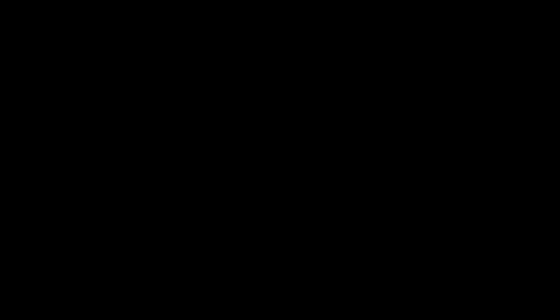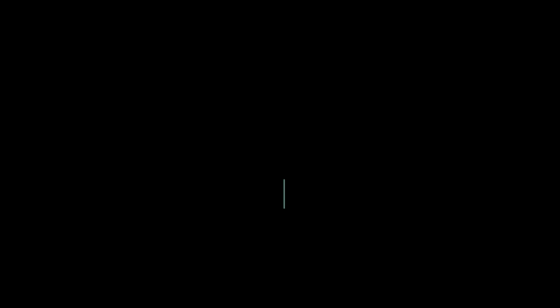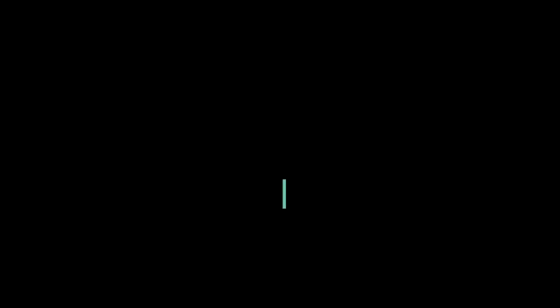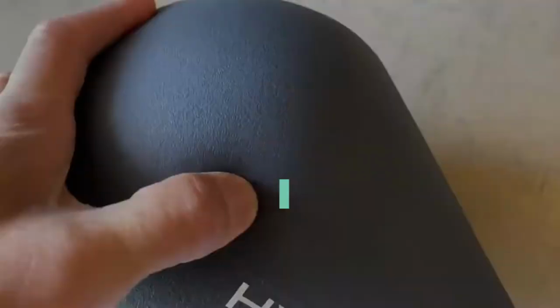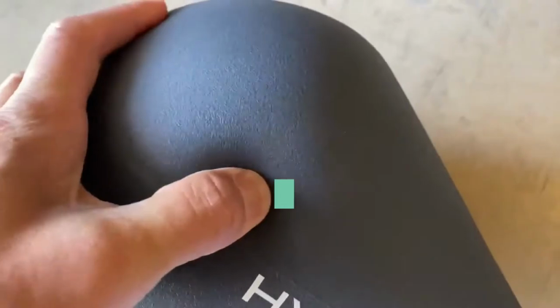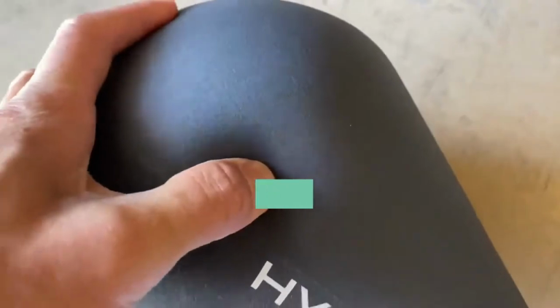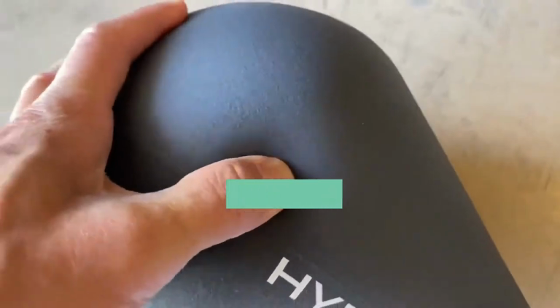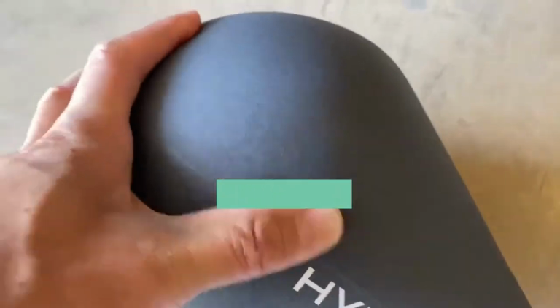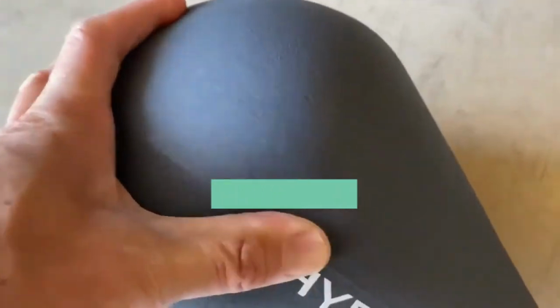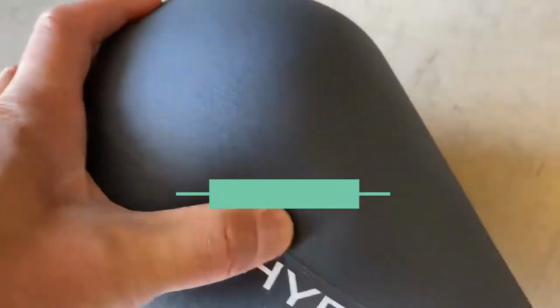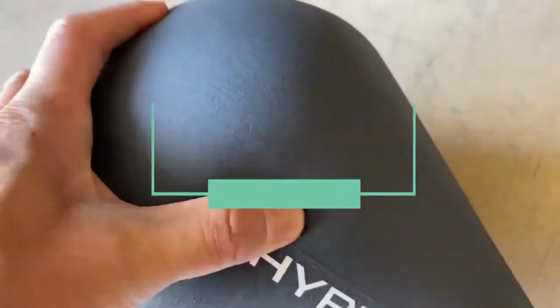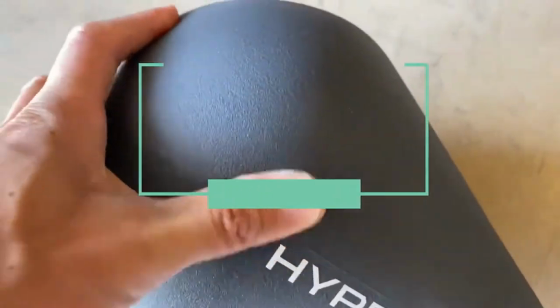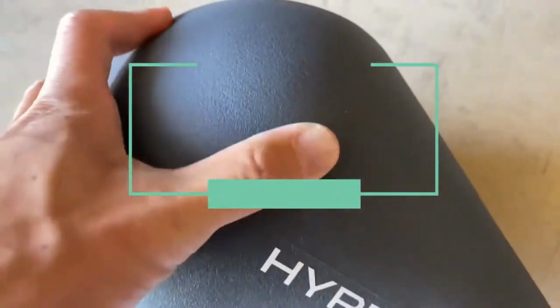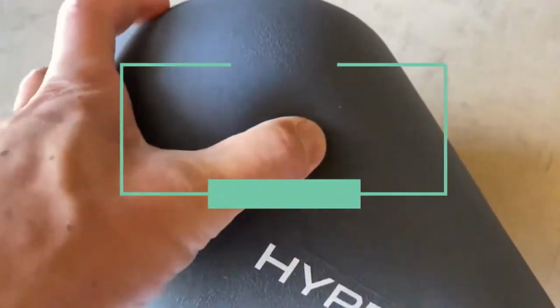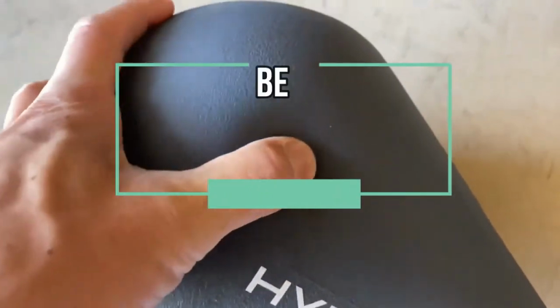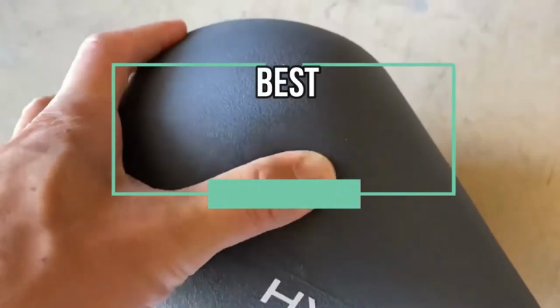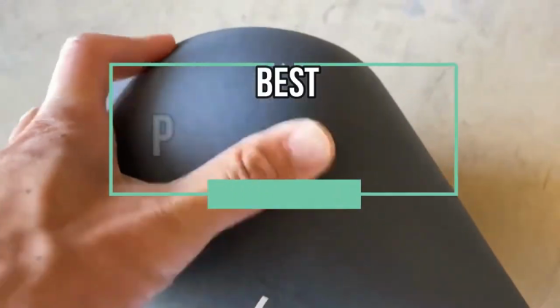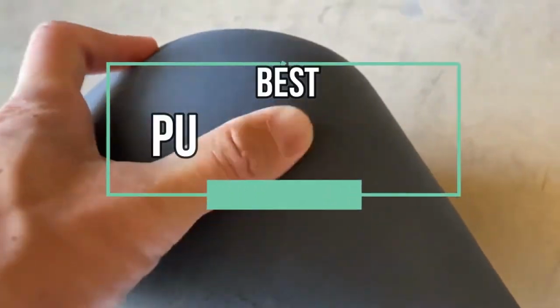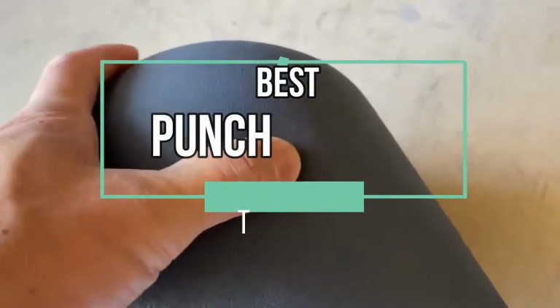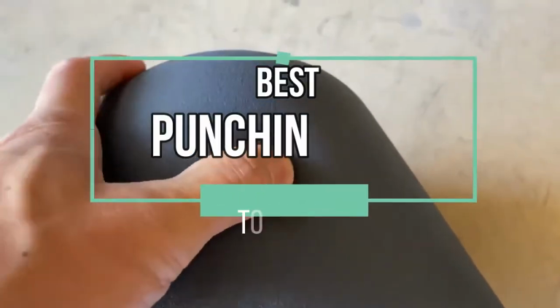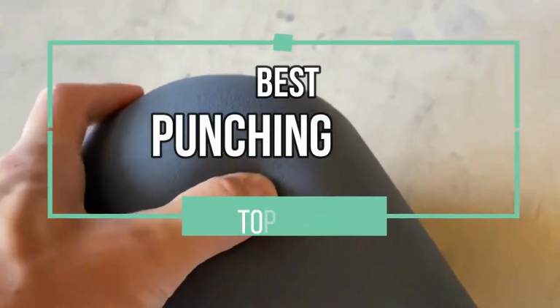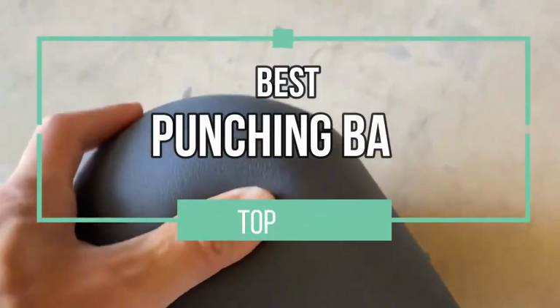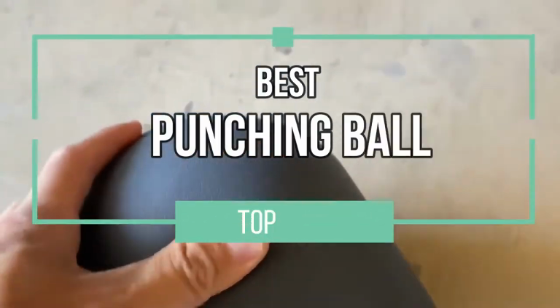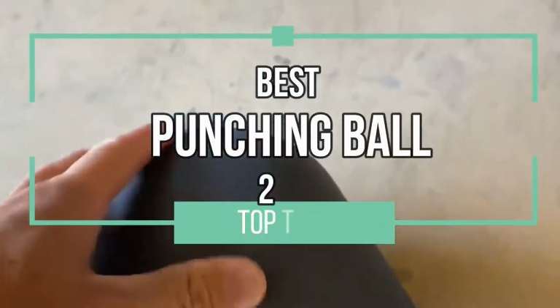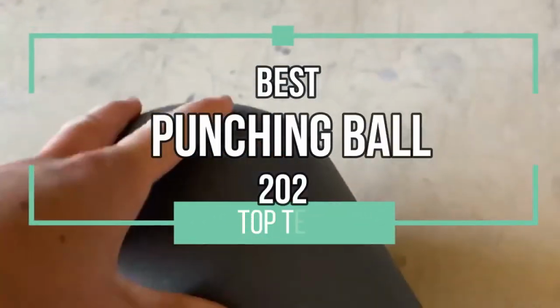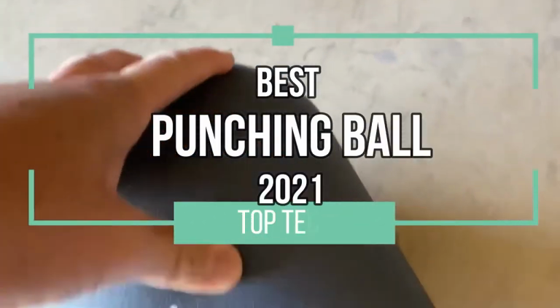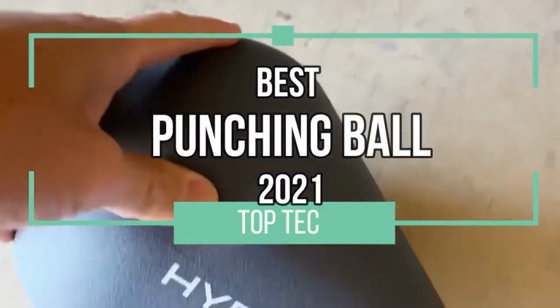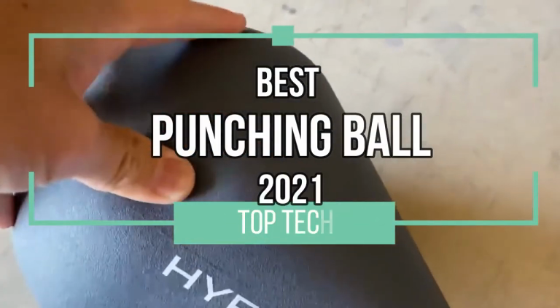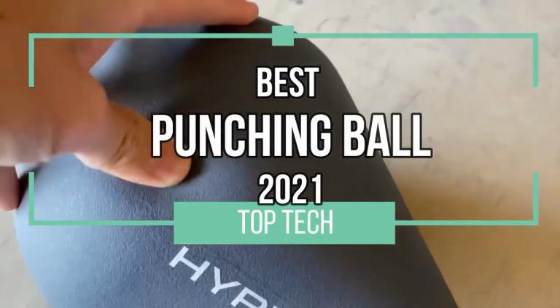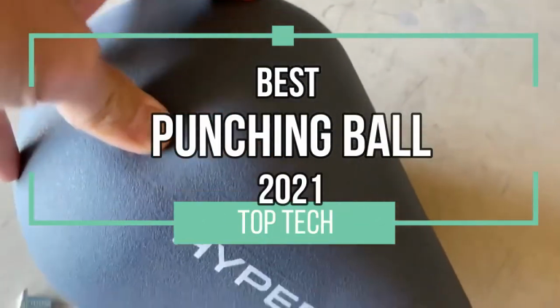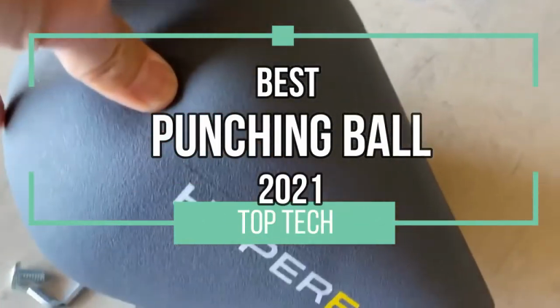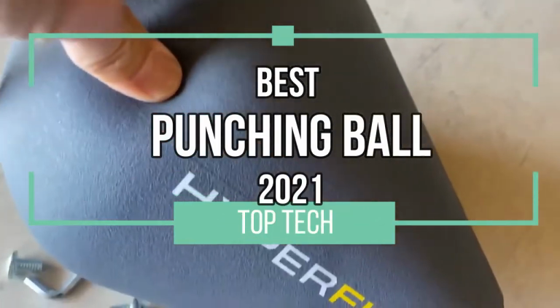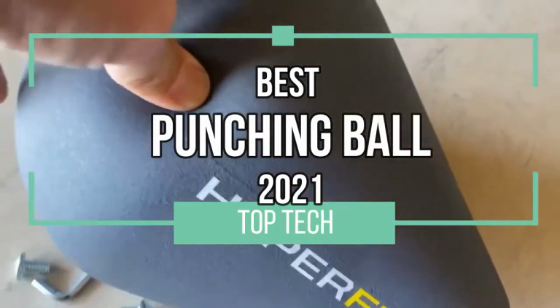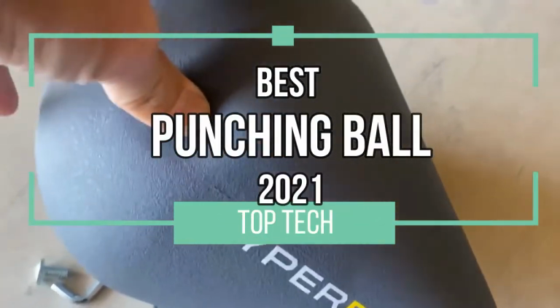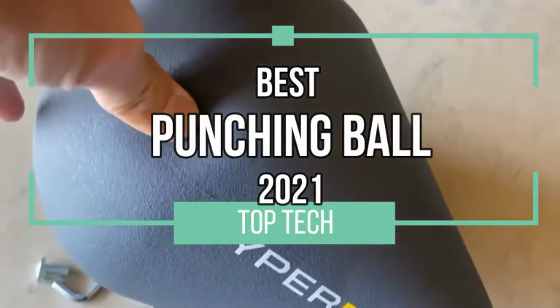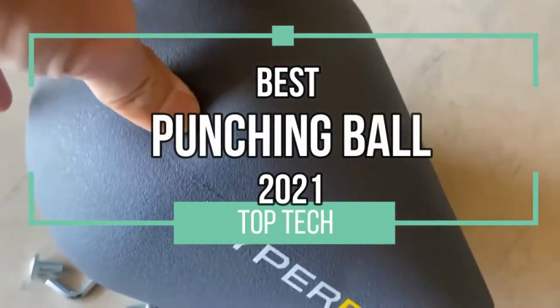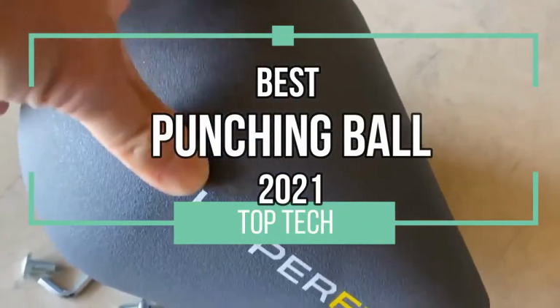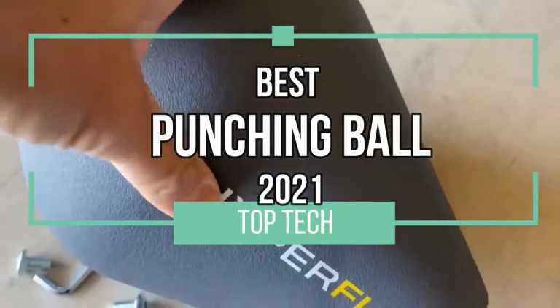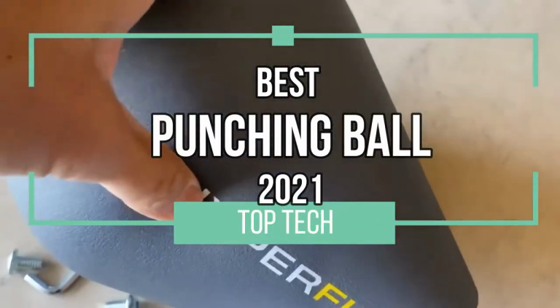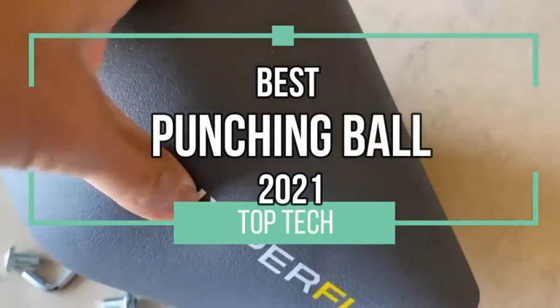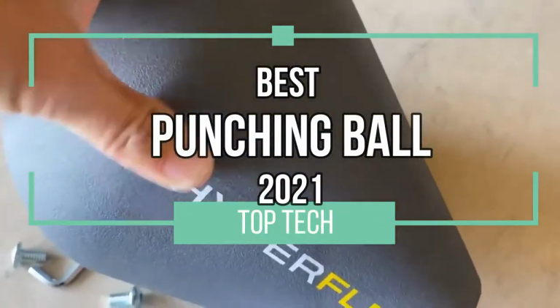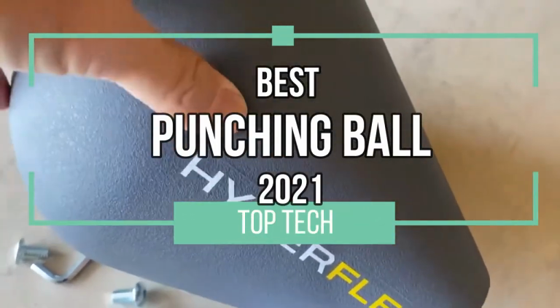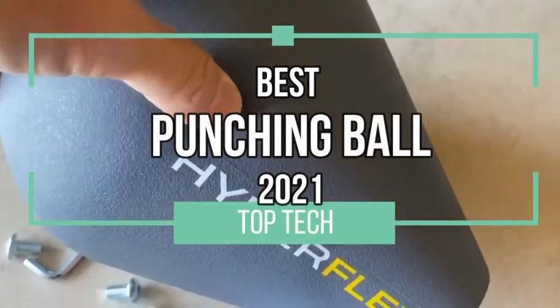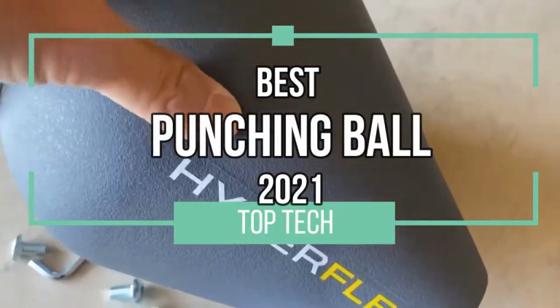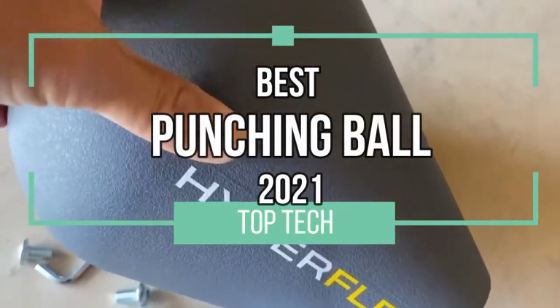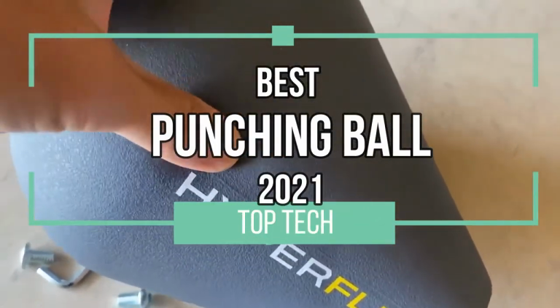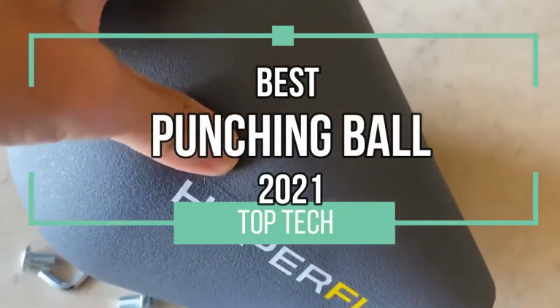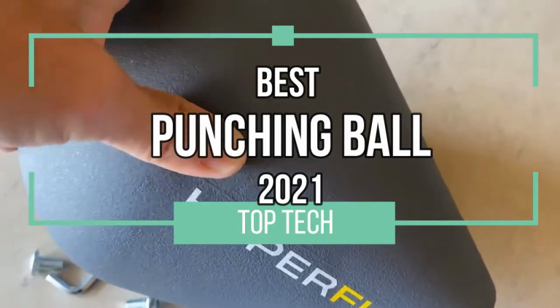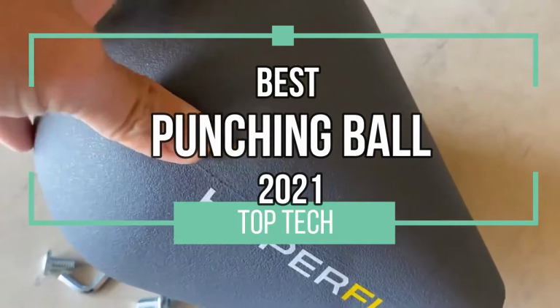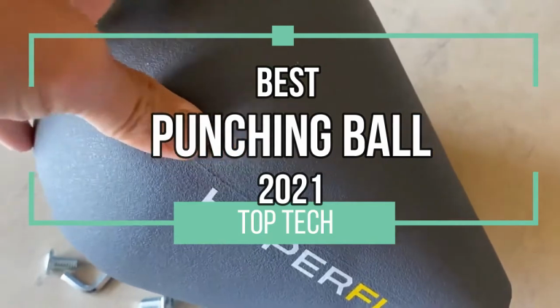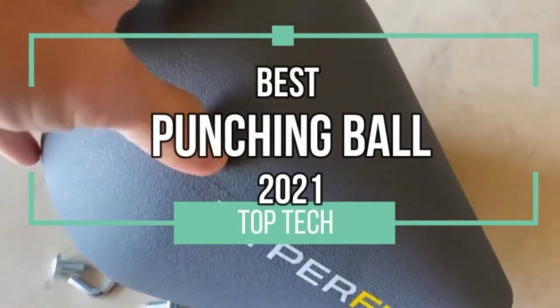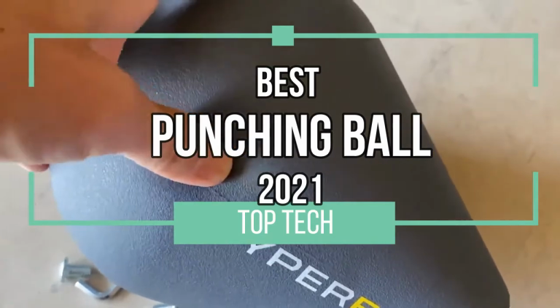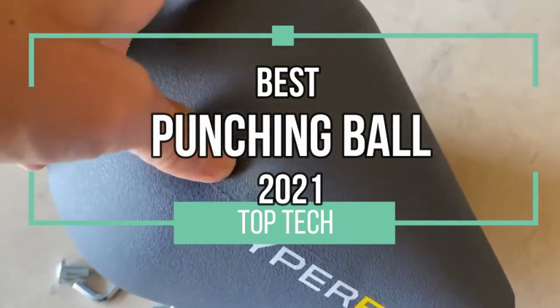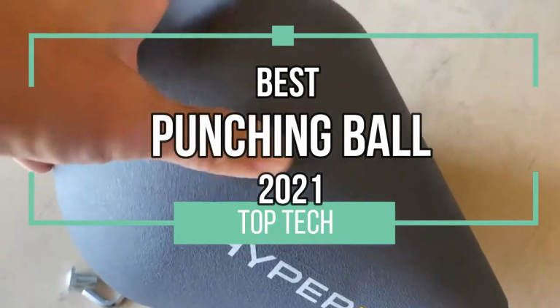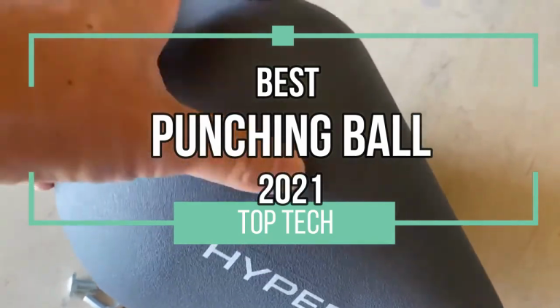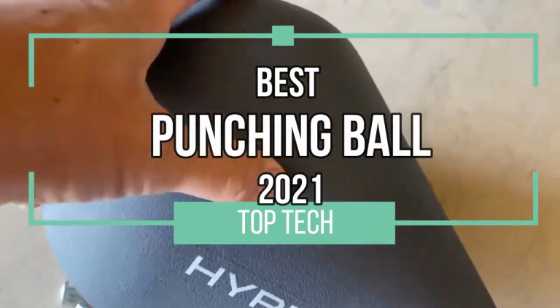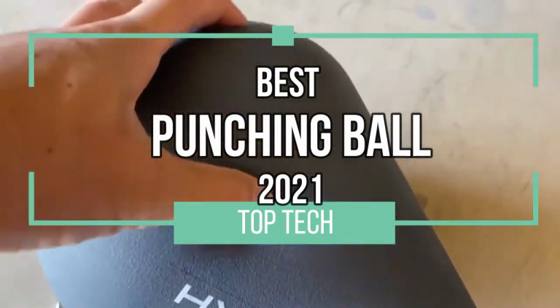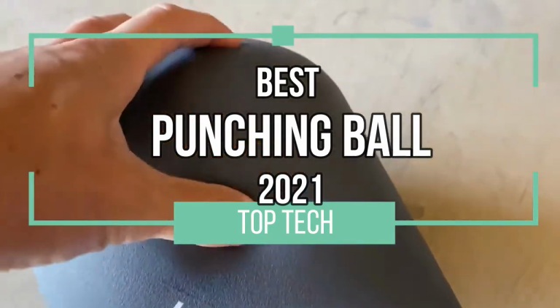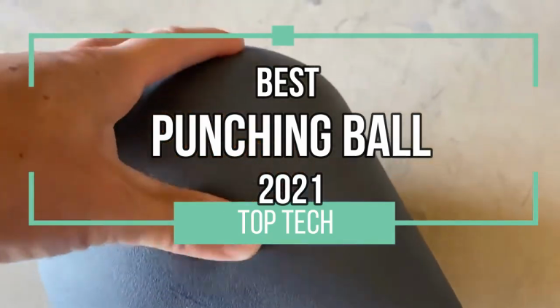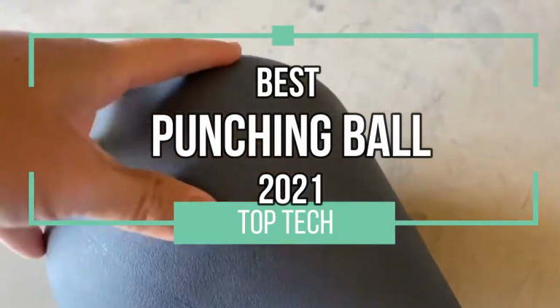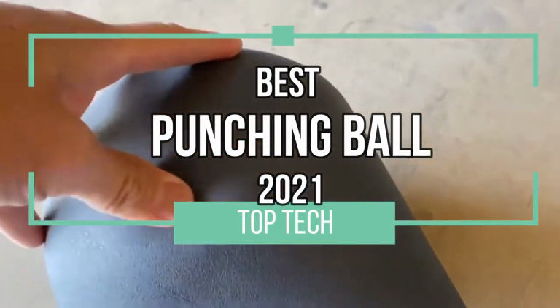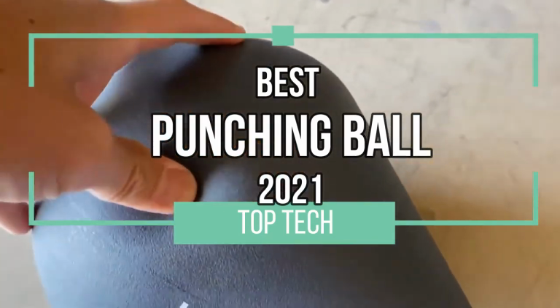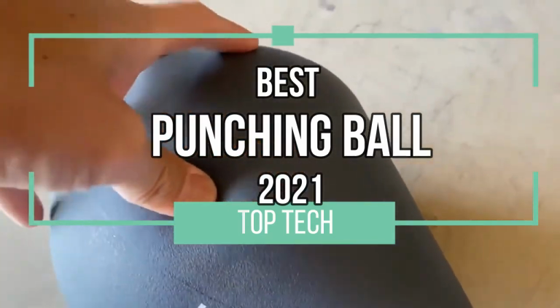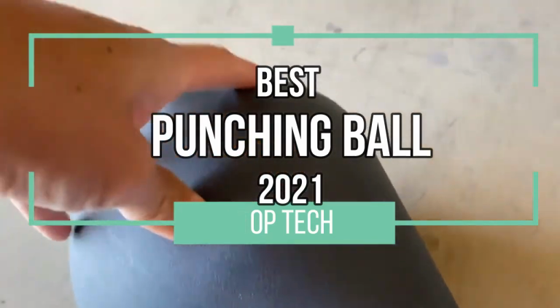Good day, one and all. In today's top four, we've compiled the best punching balls of 2021. So sit back, relax, and let's roll.